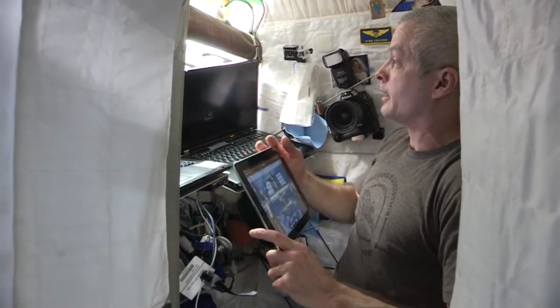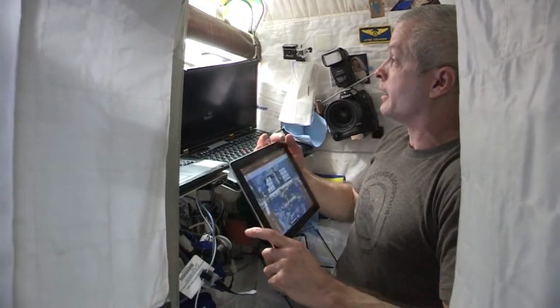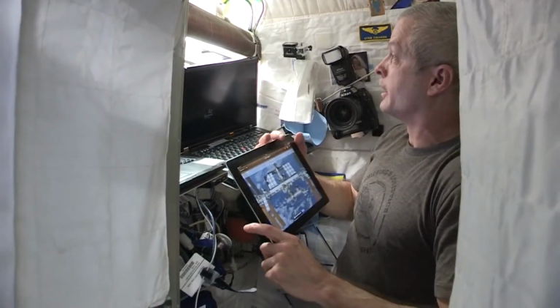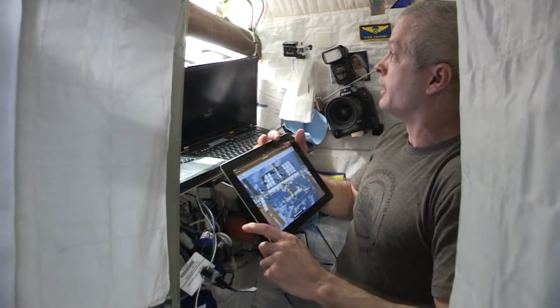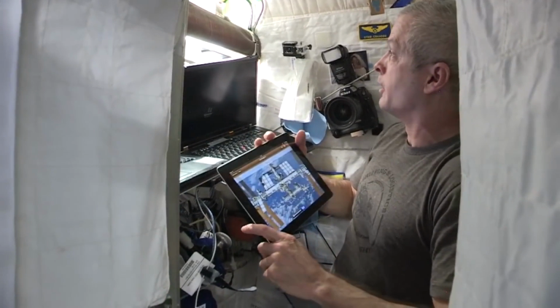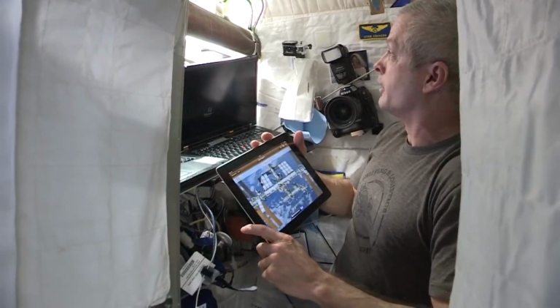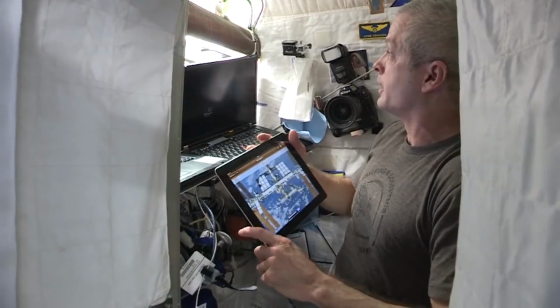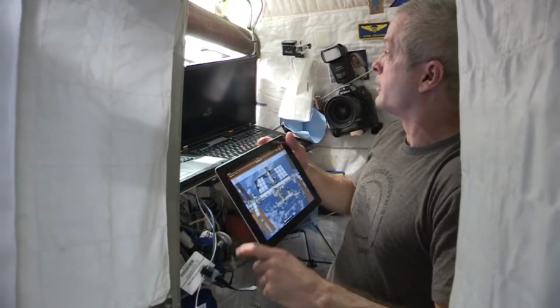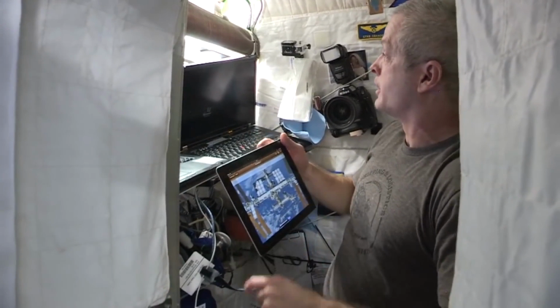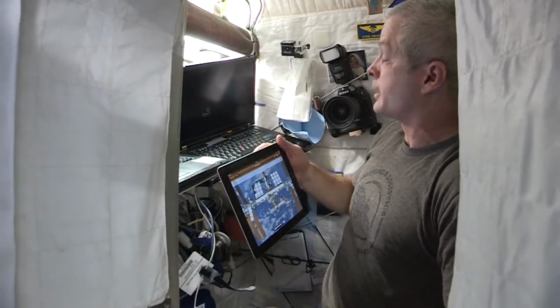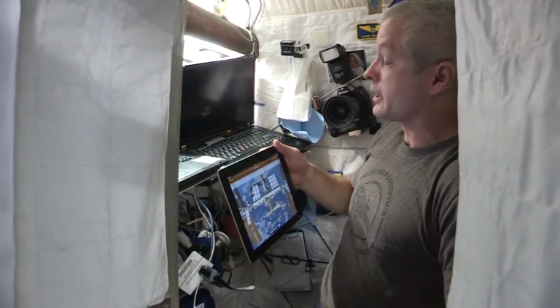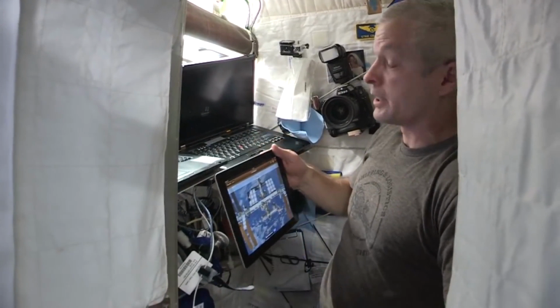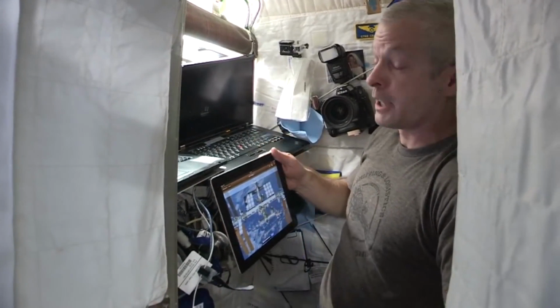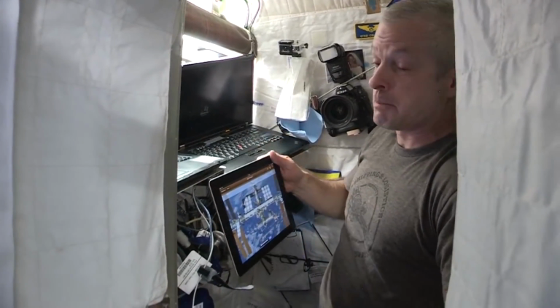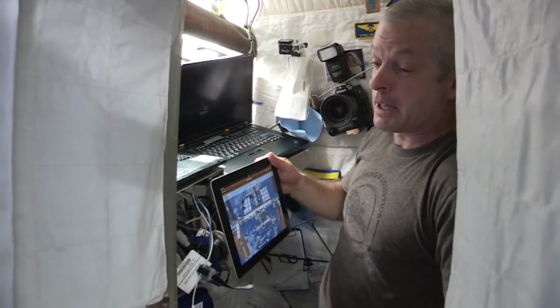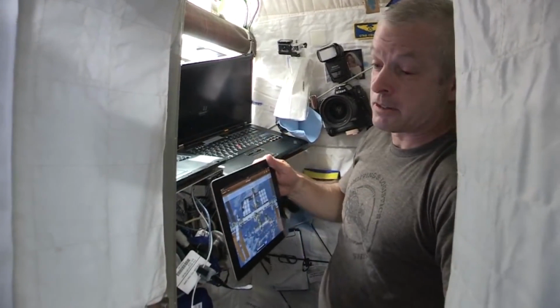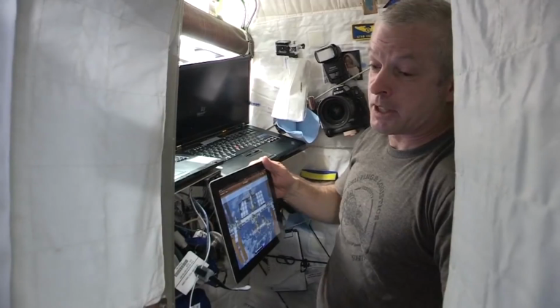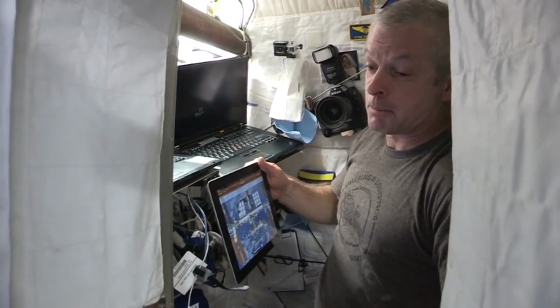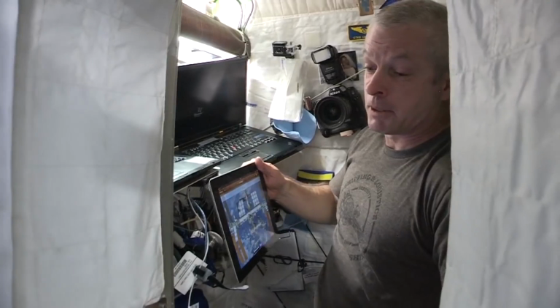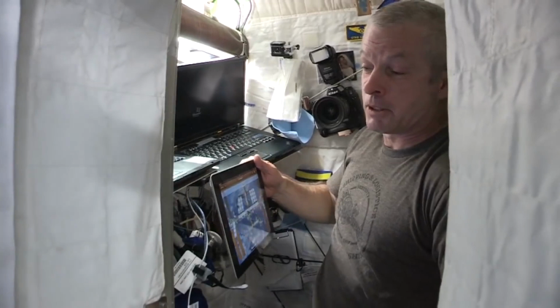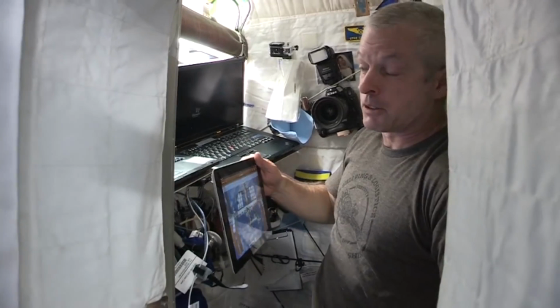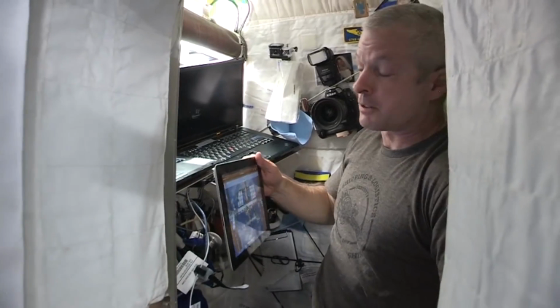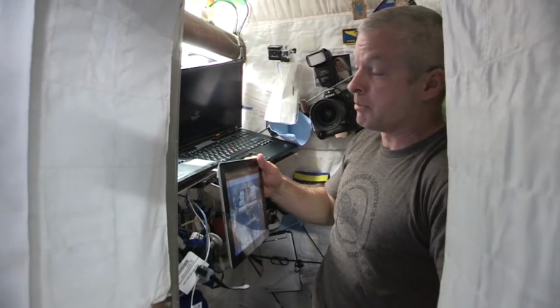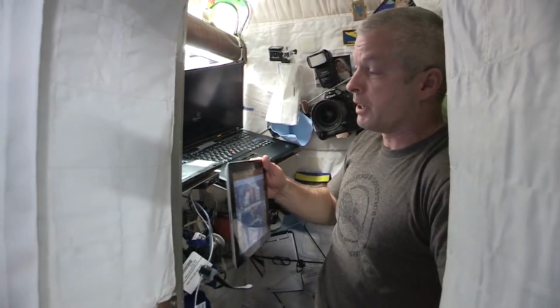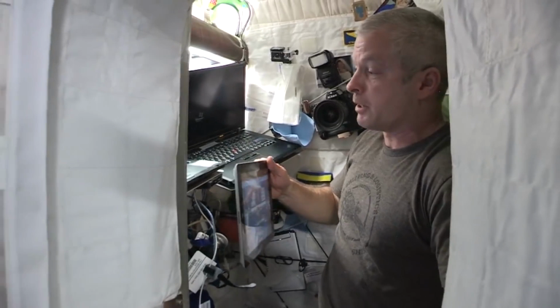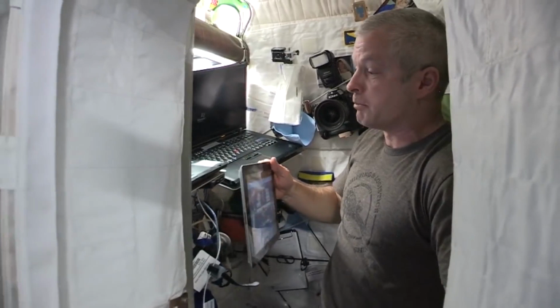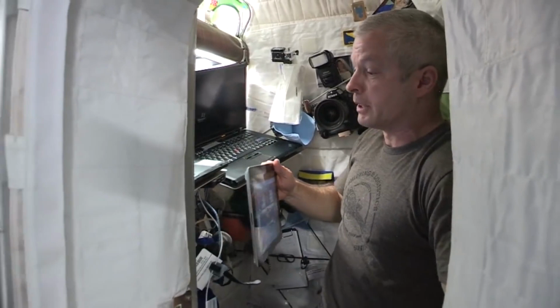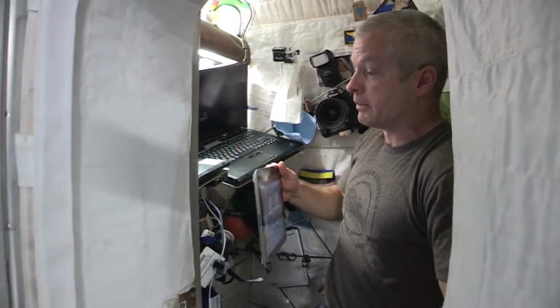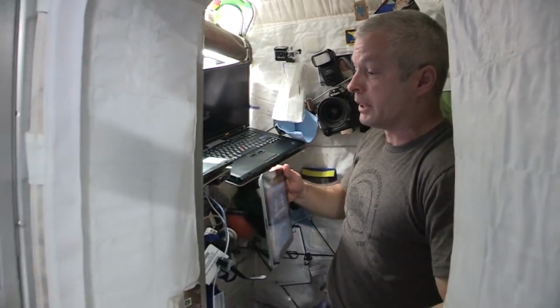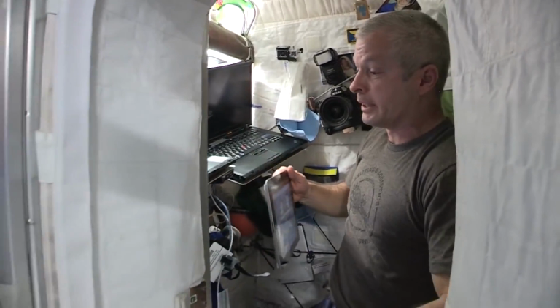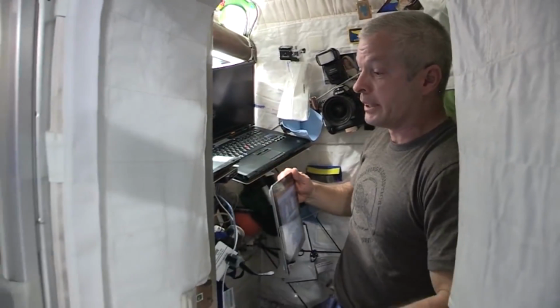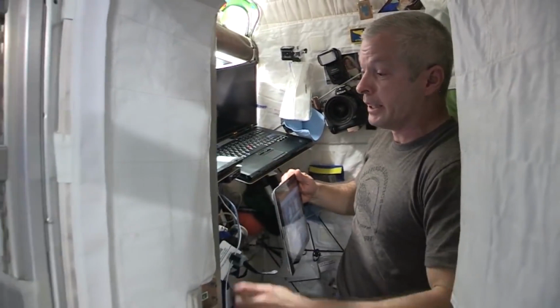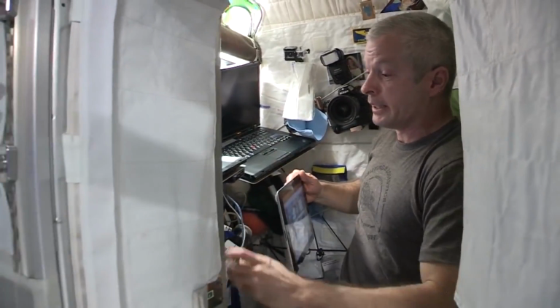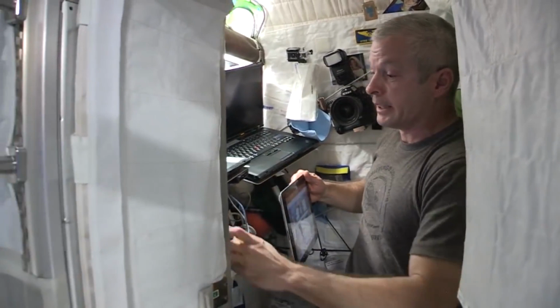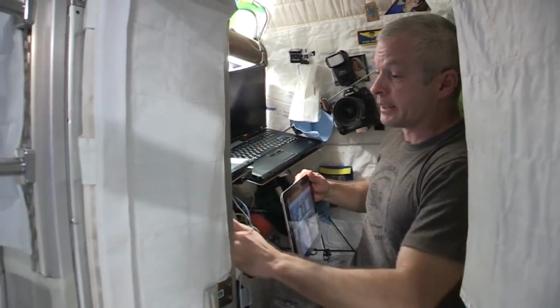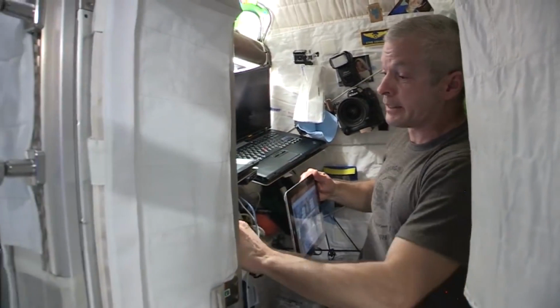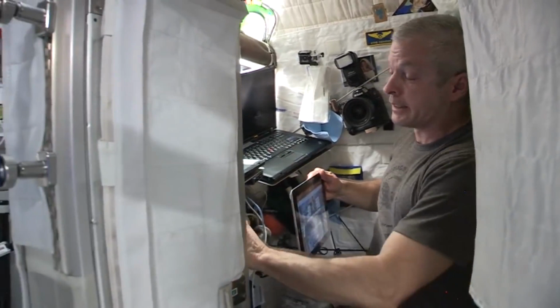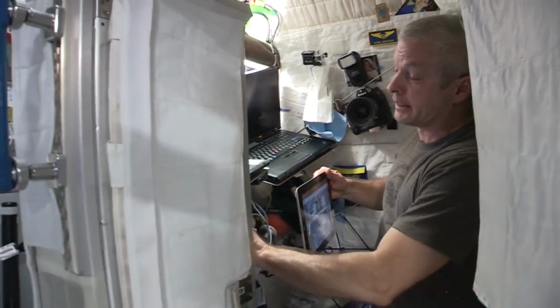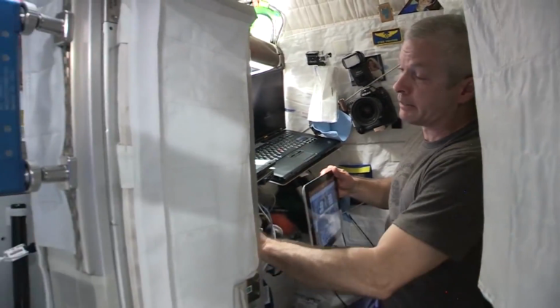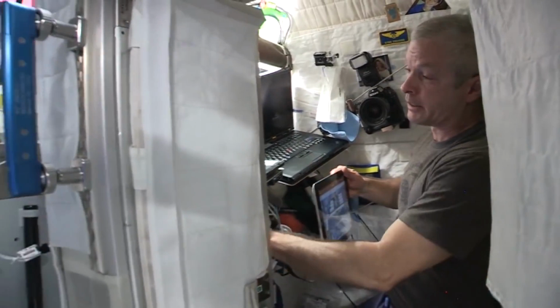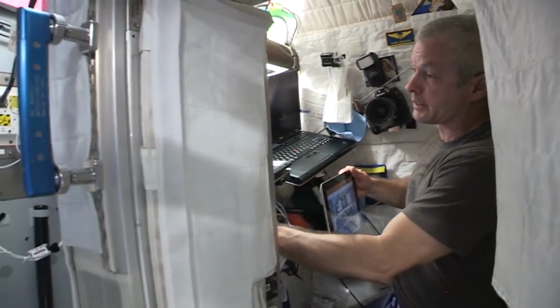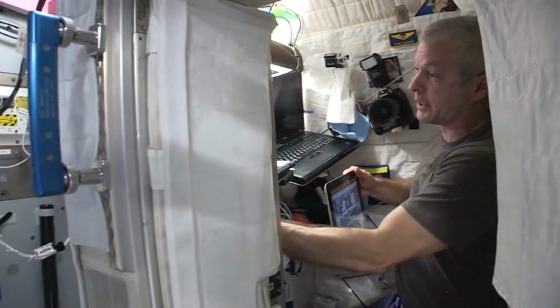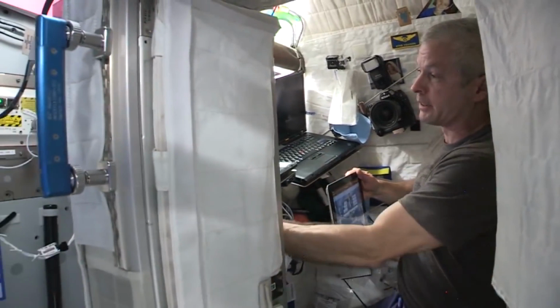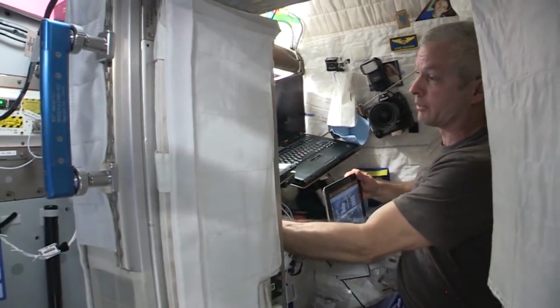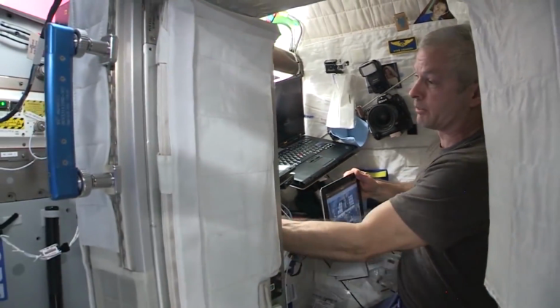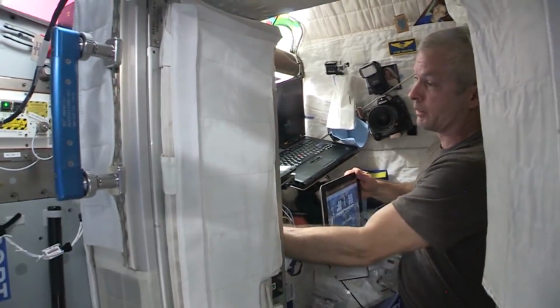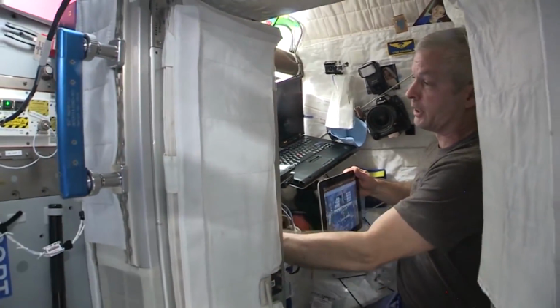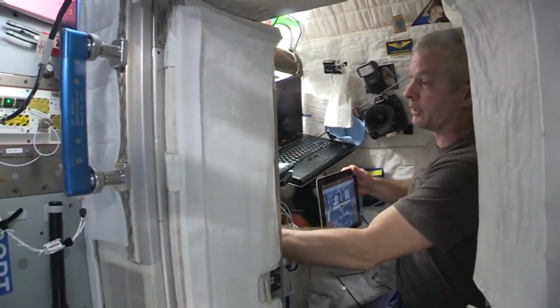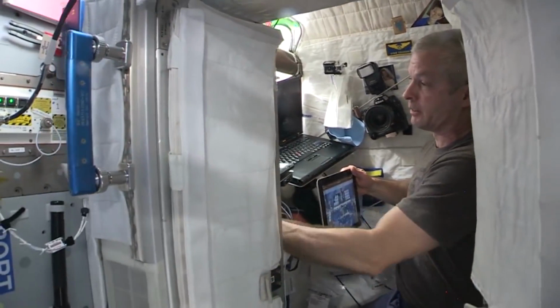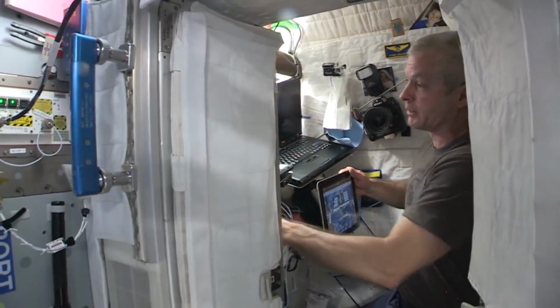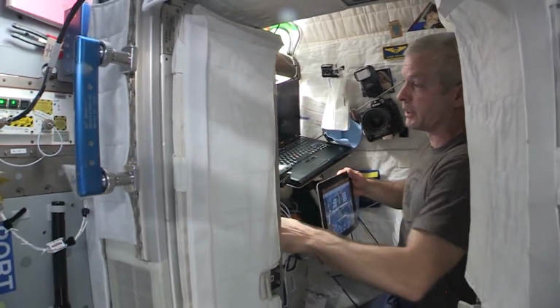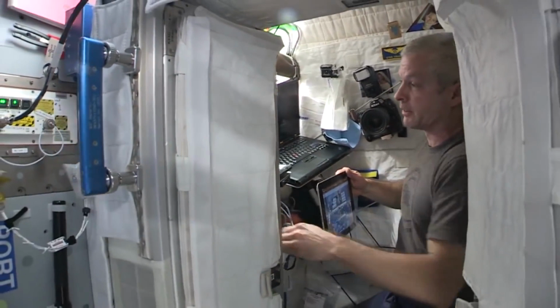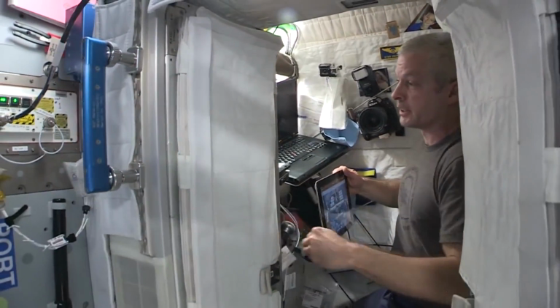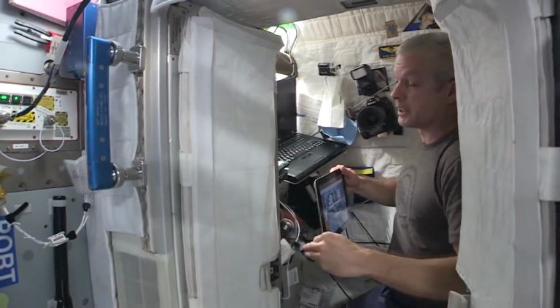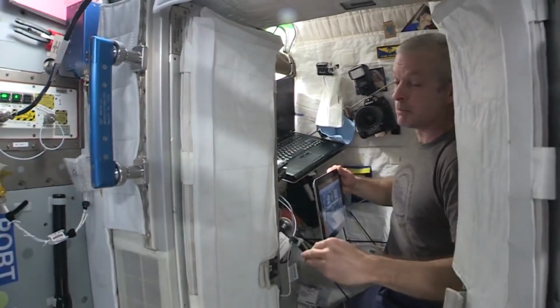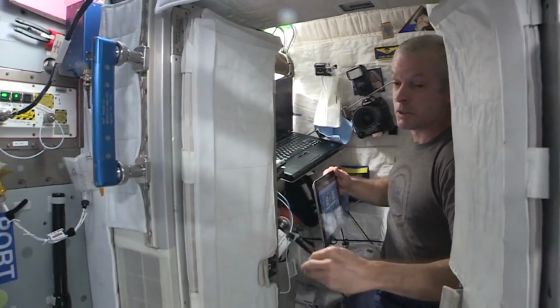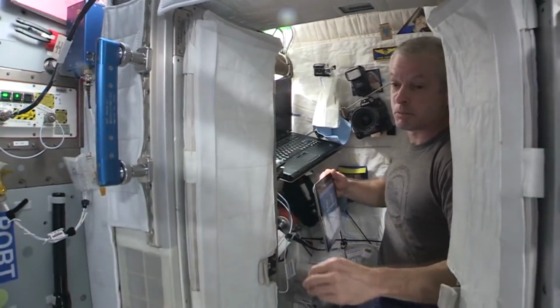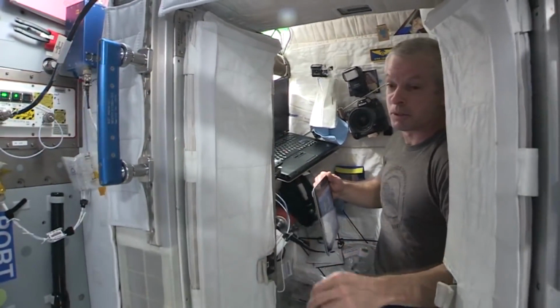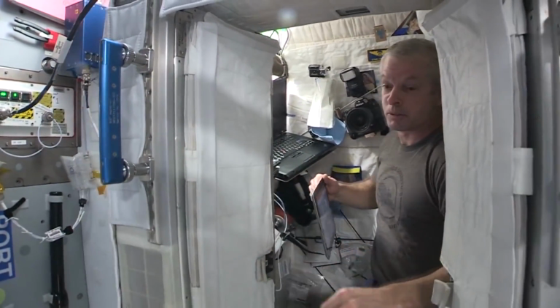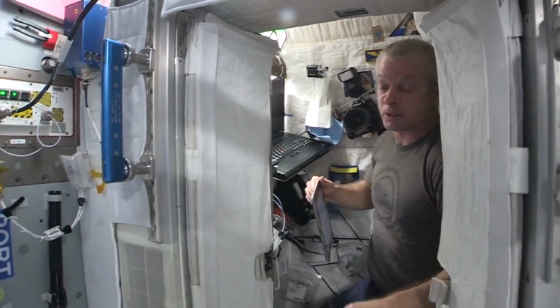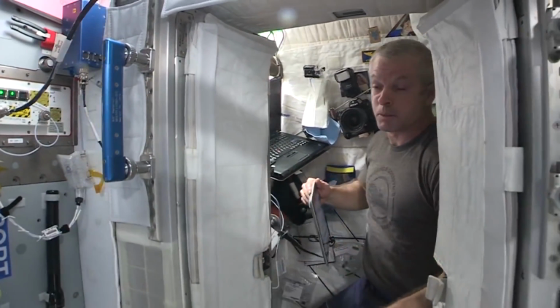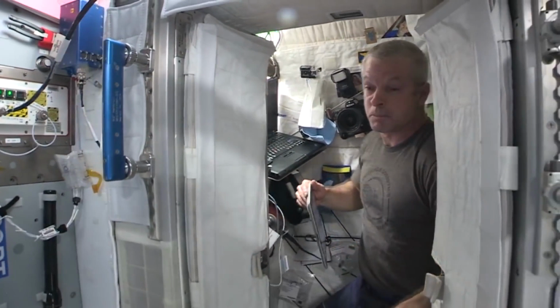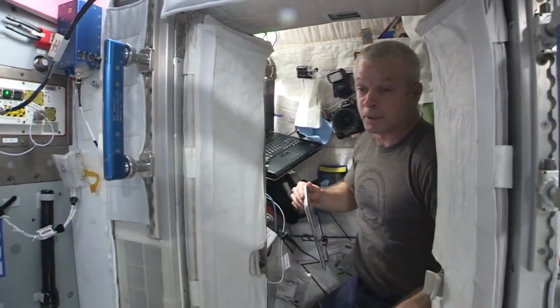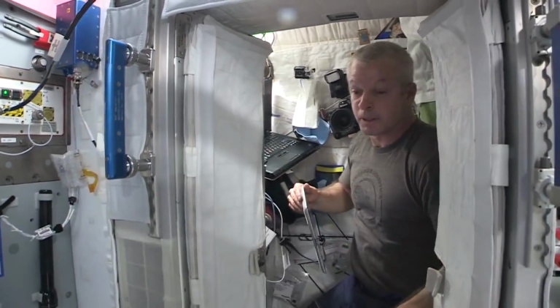It's actually not a bad setup. I know it's small, but really it works out well. We don't really need much more room up here.